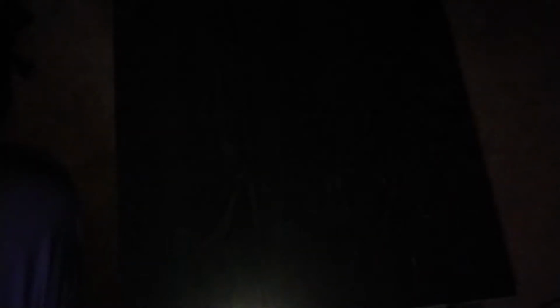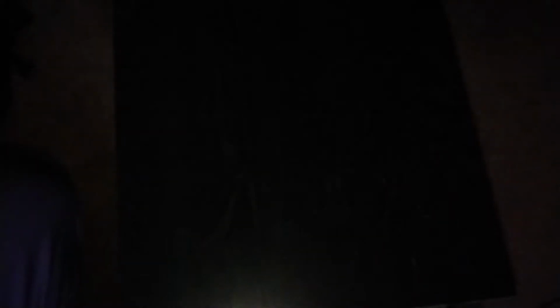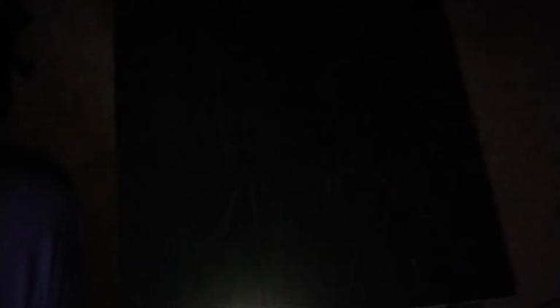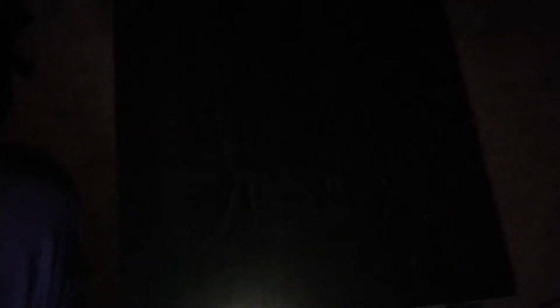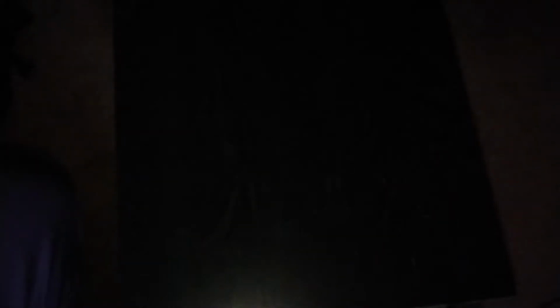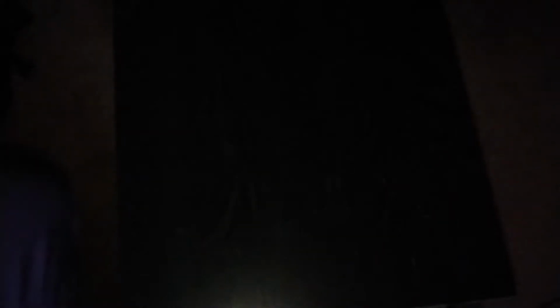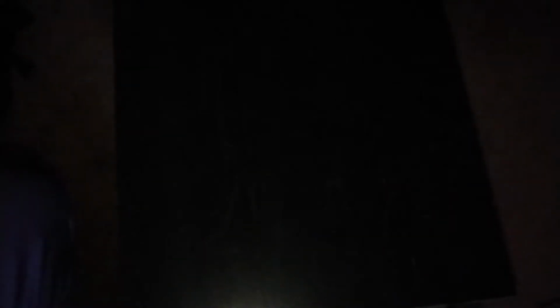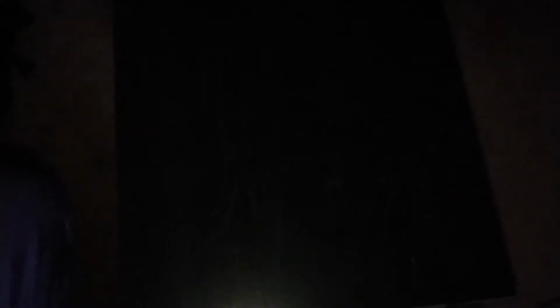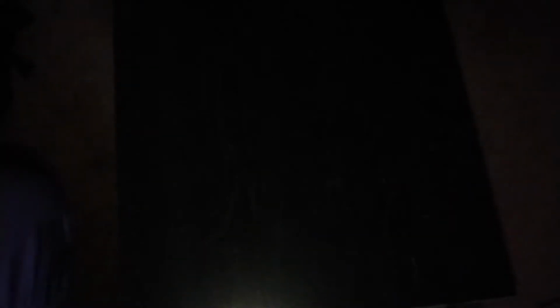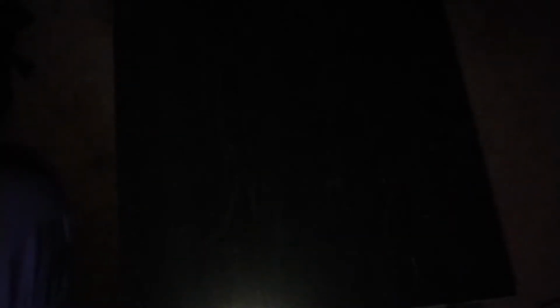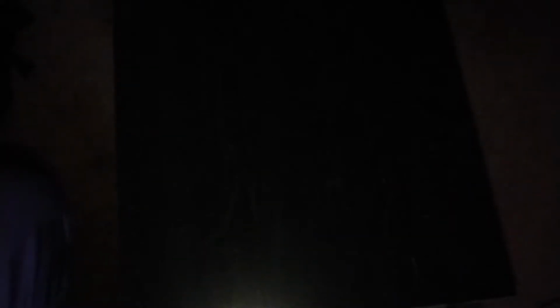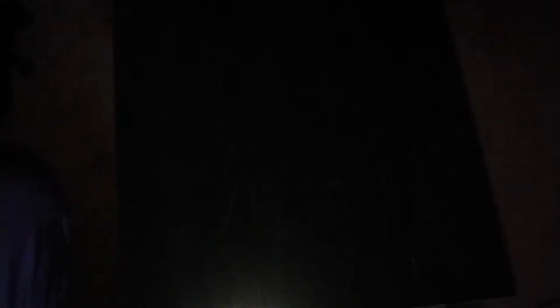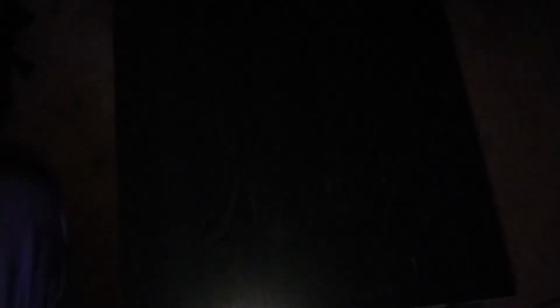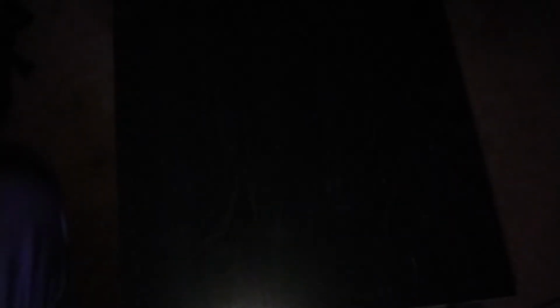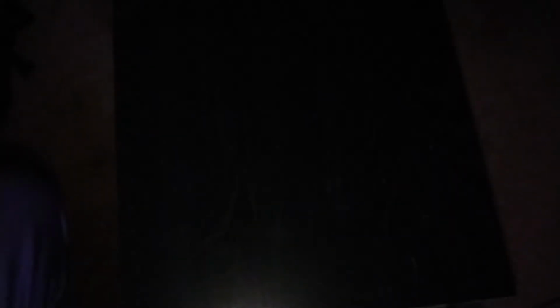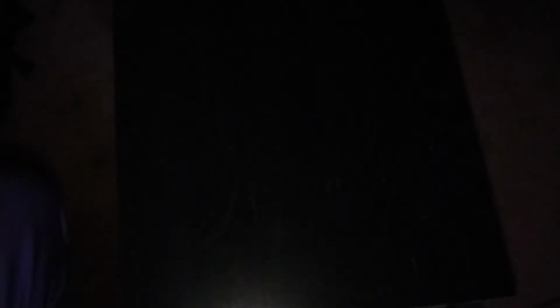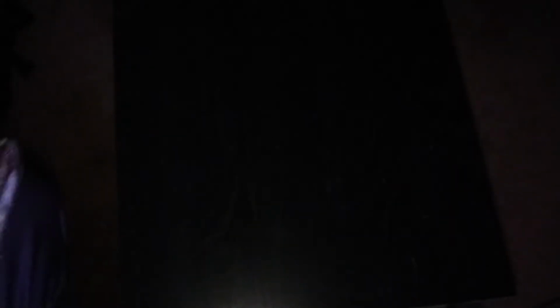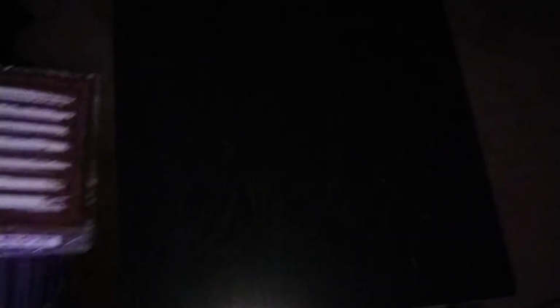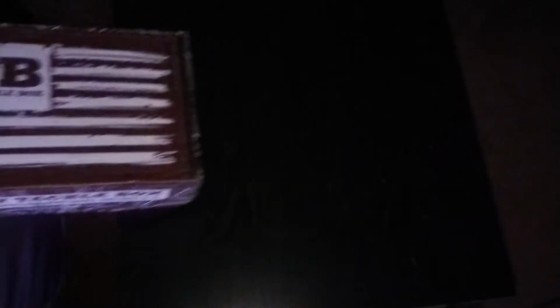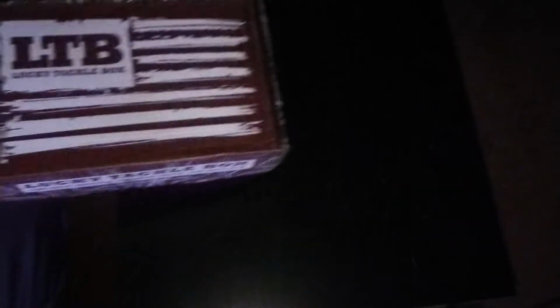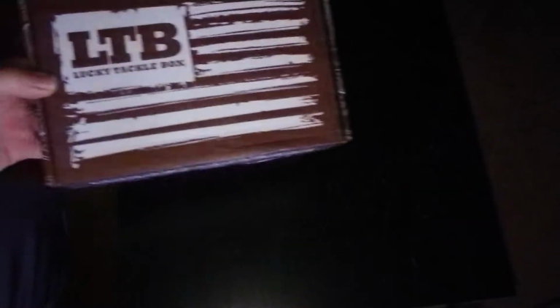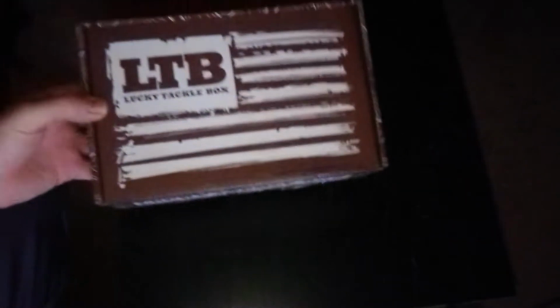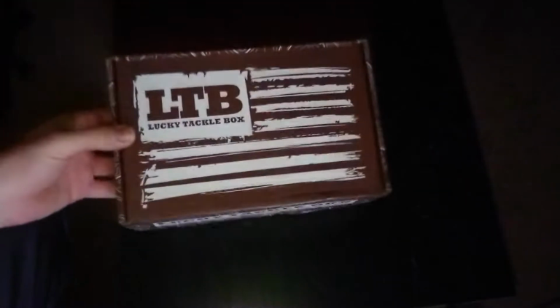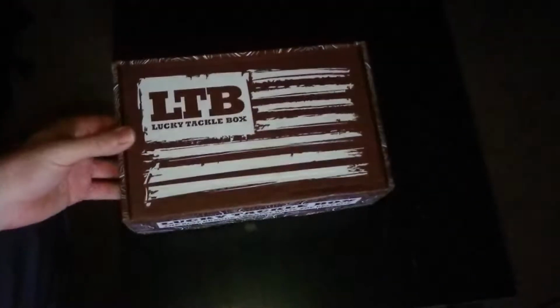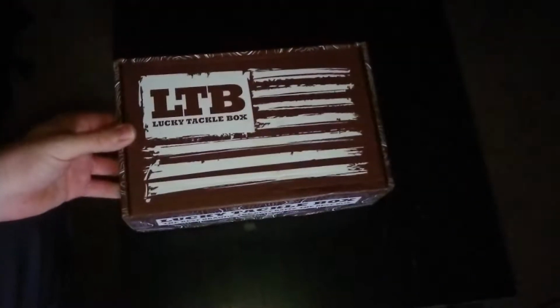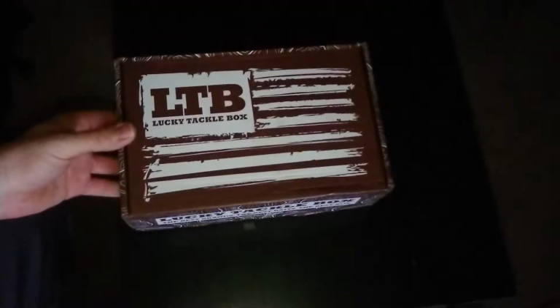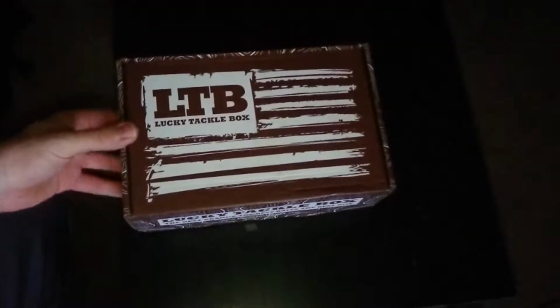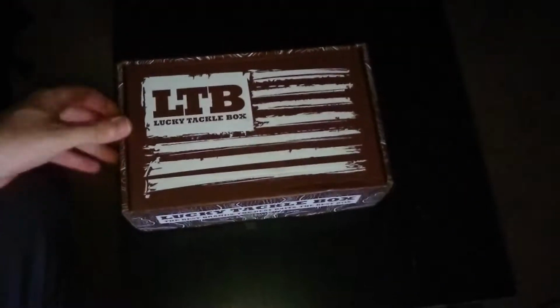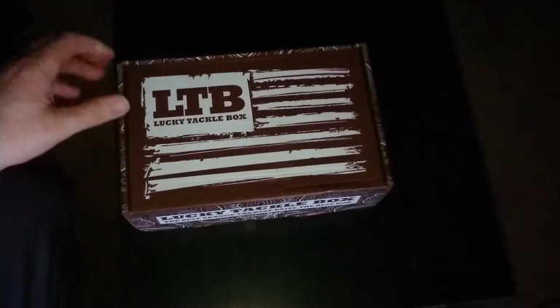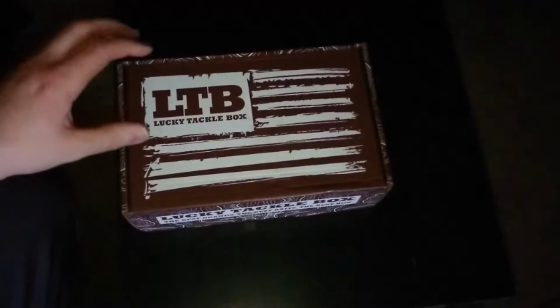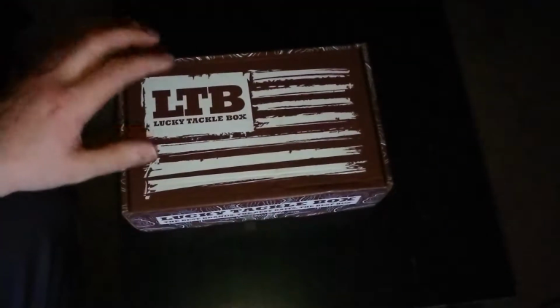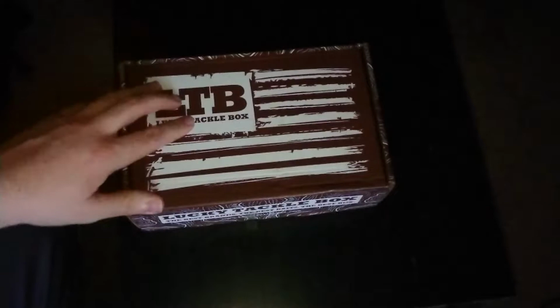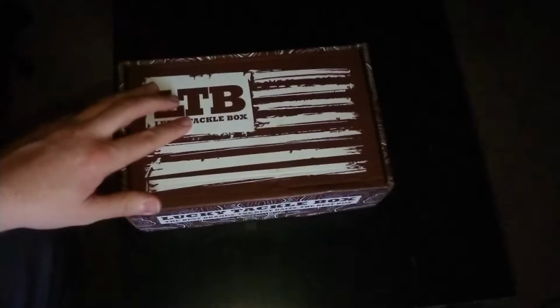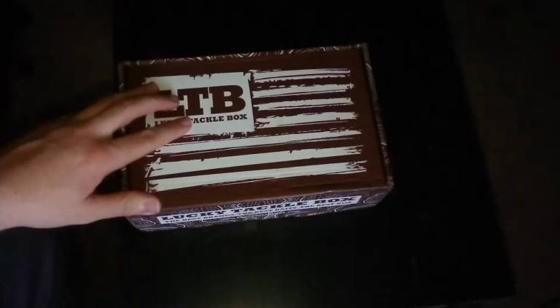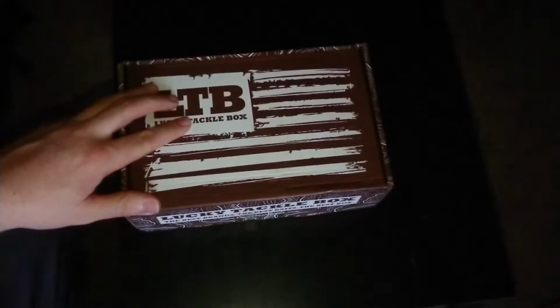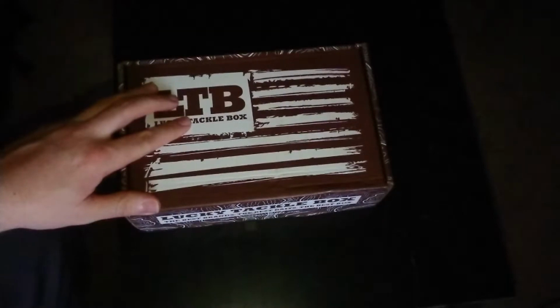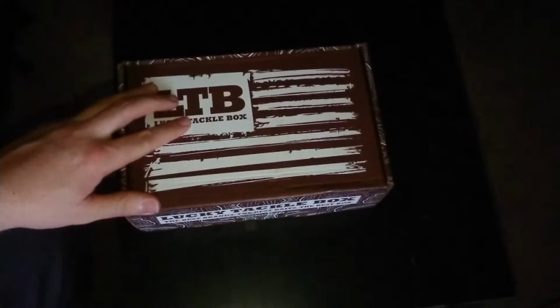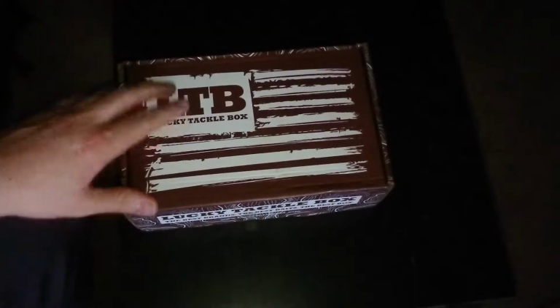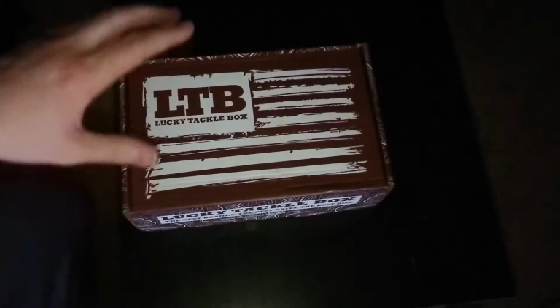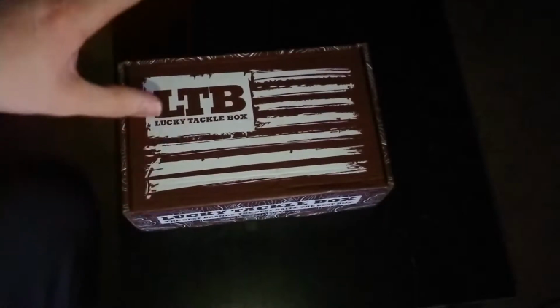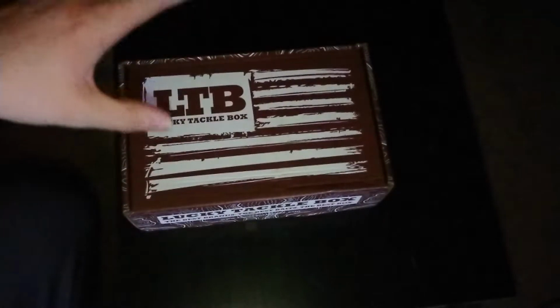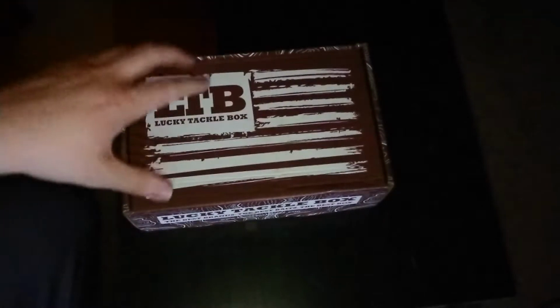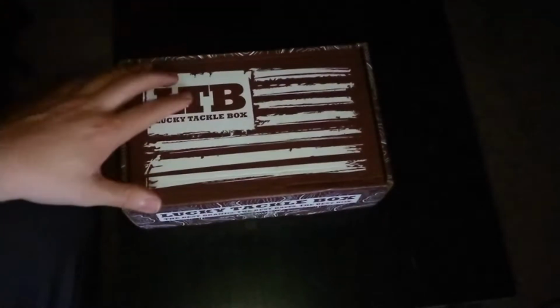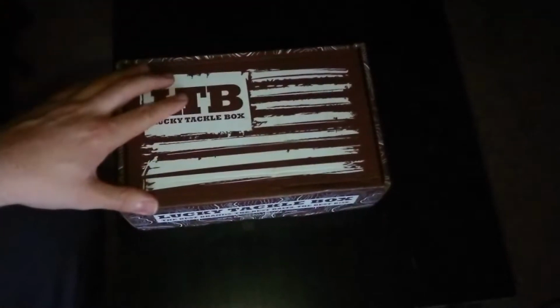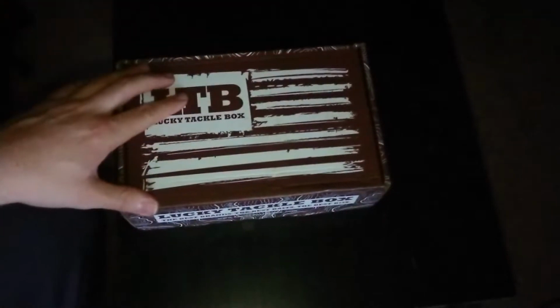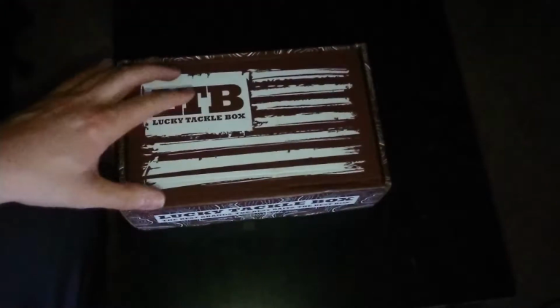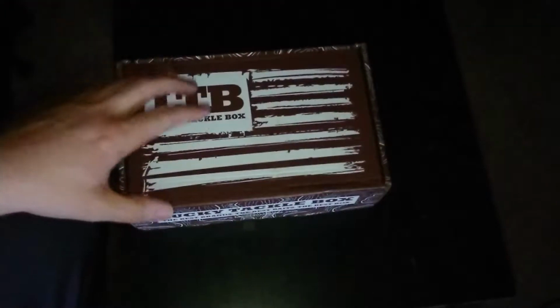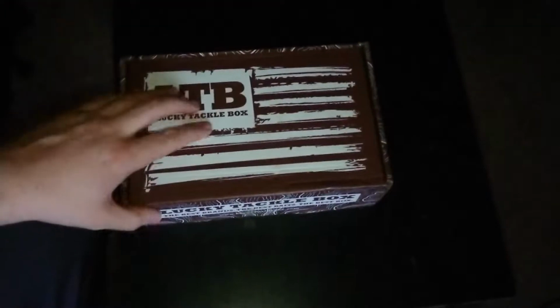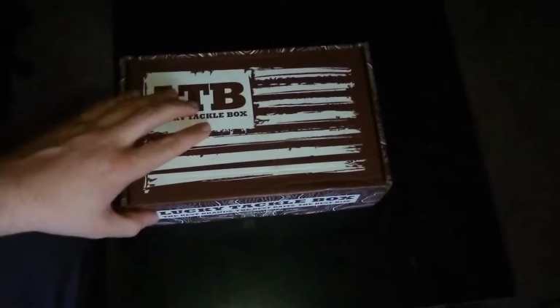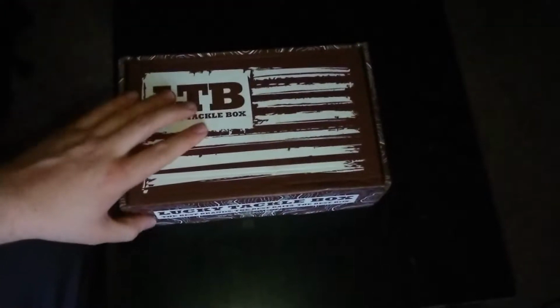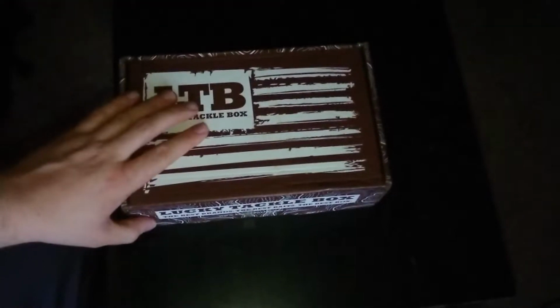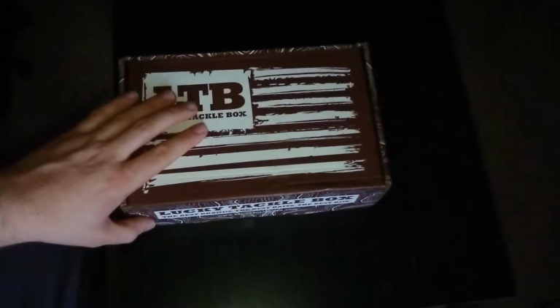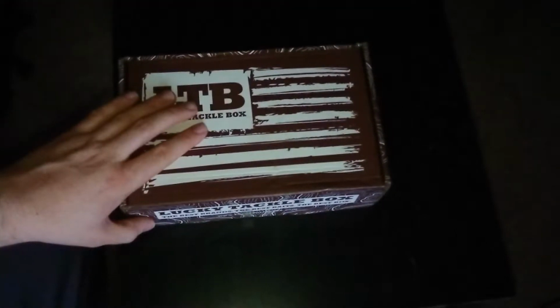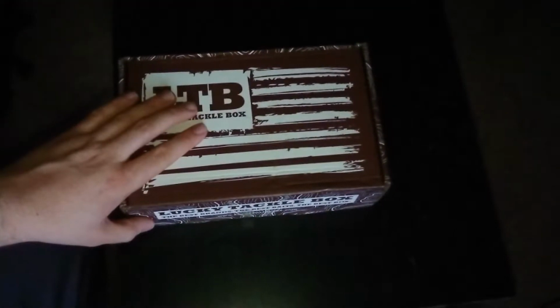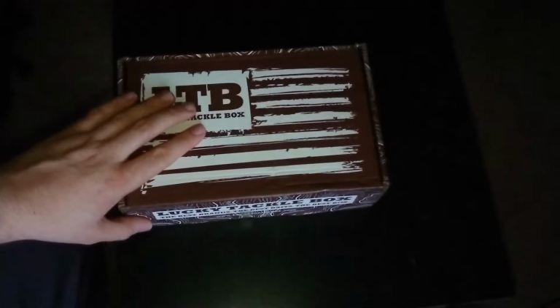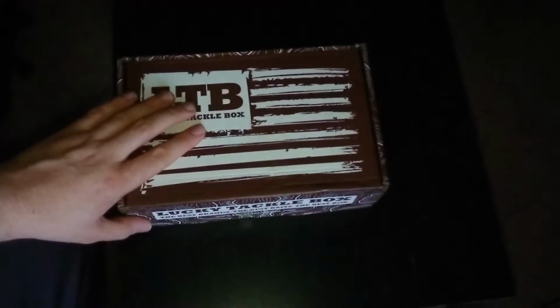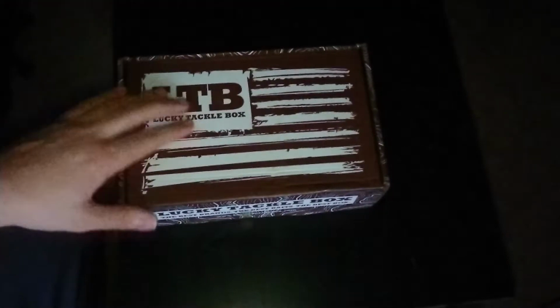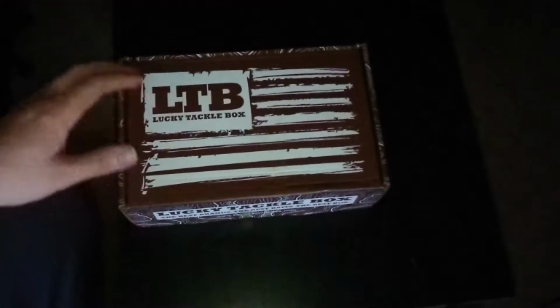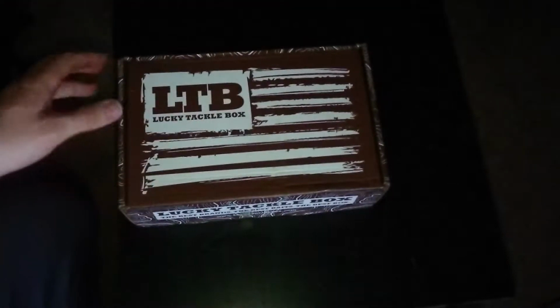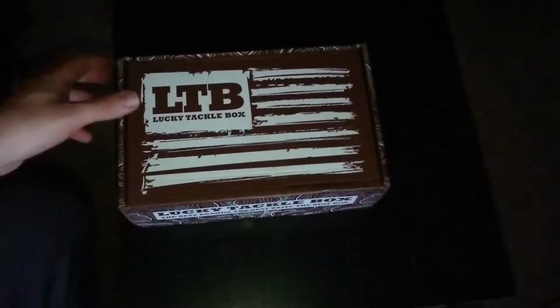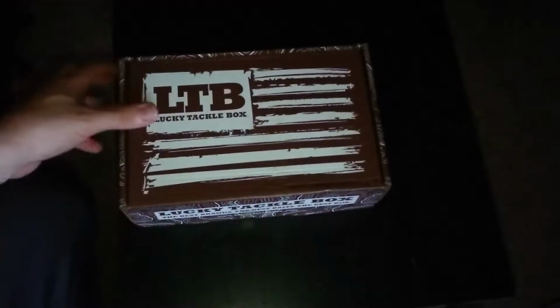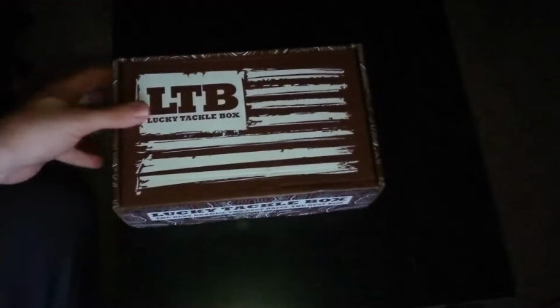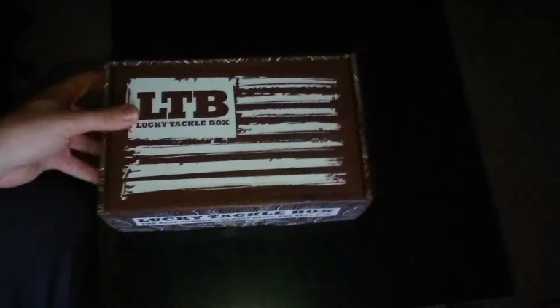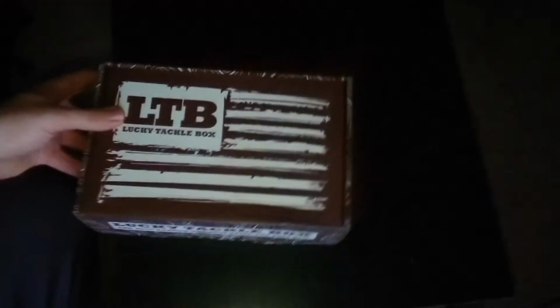Hey guys, ThatGuyFishin here. Today I've got the Lucky Tackle Box XL Multi-Series. So let's take a look.